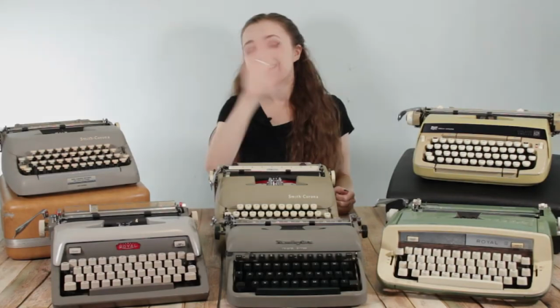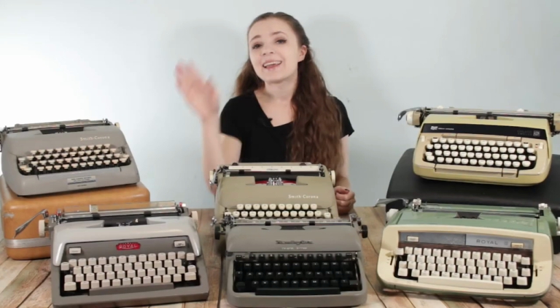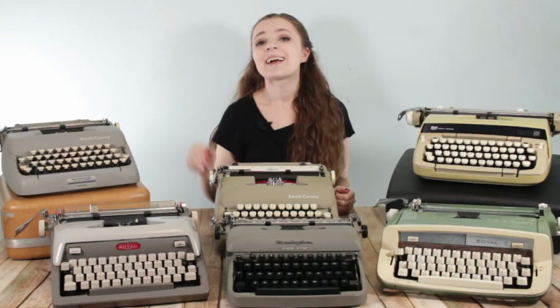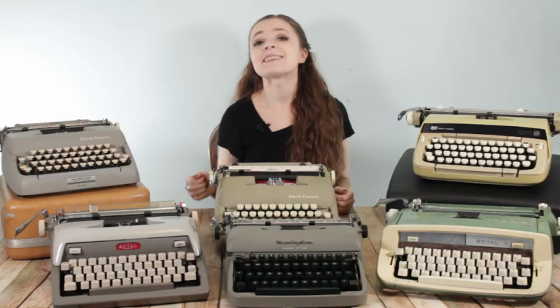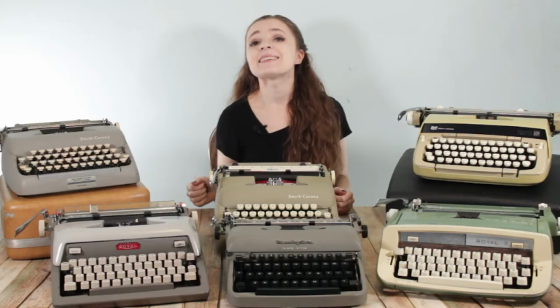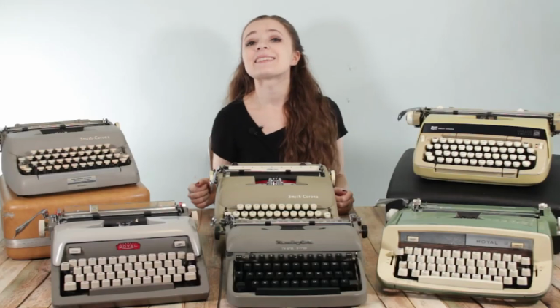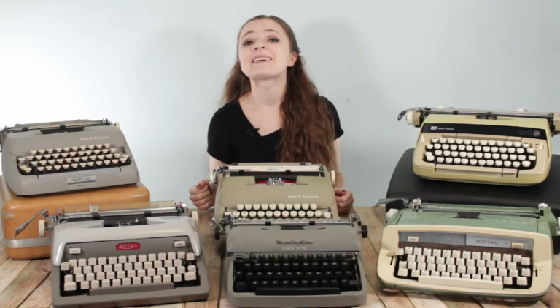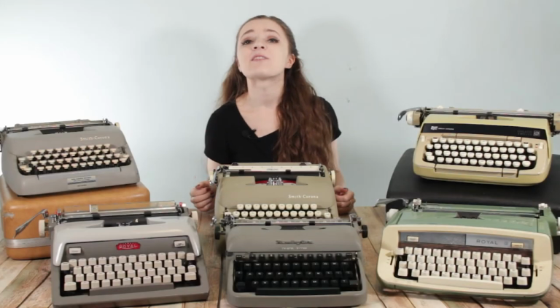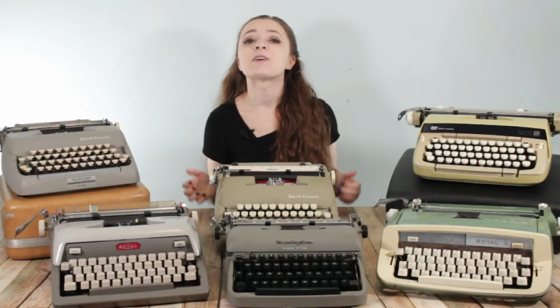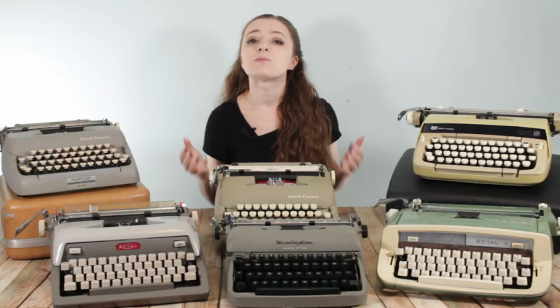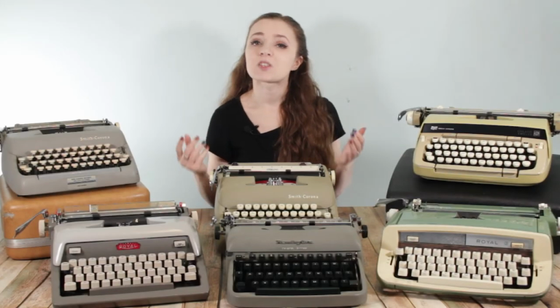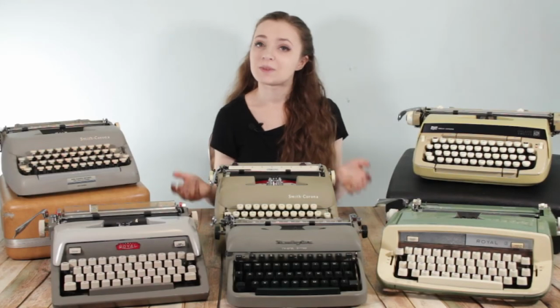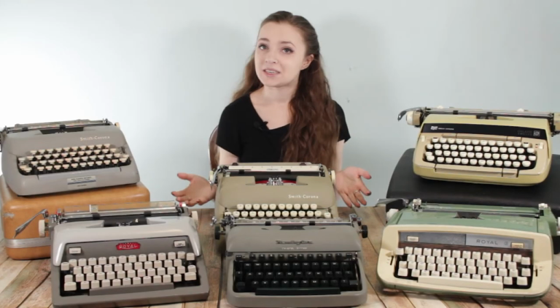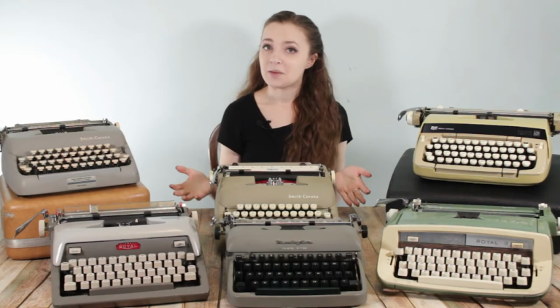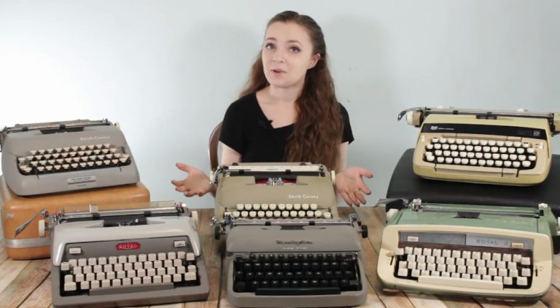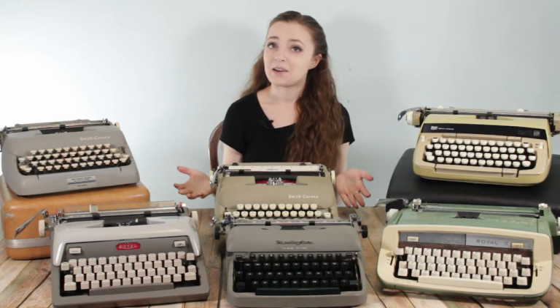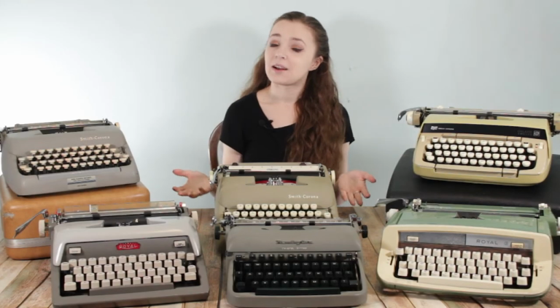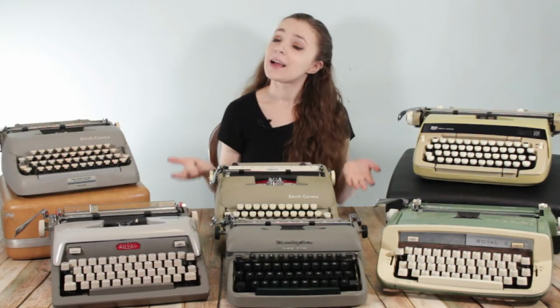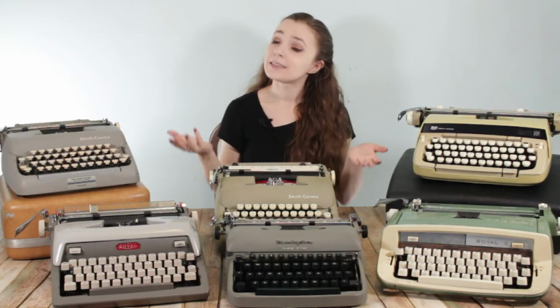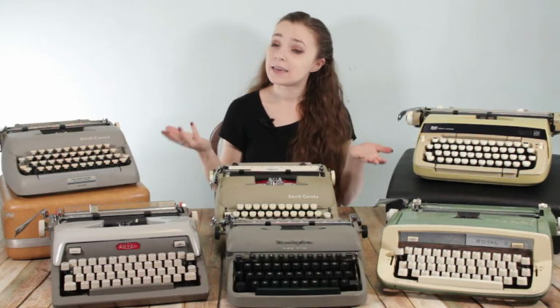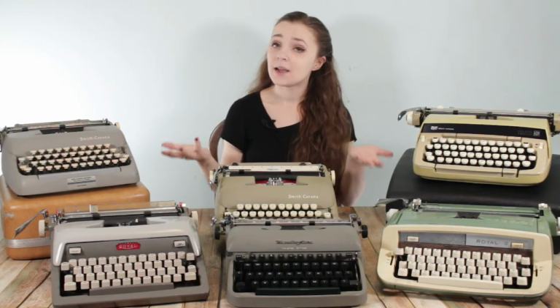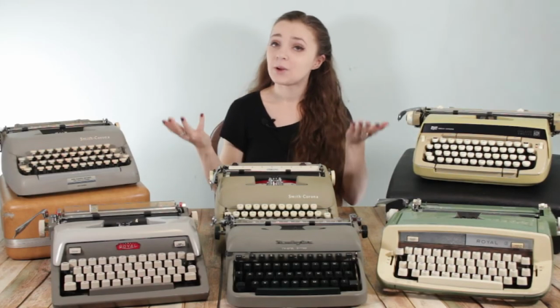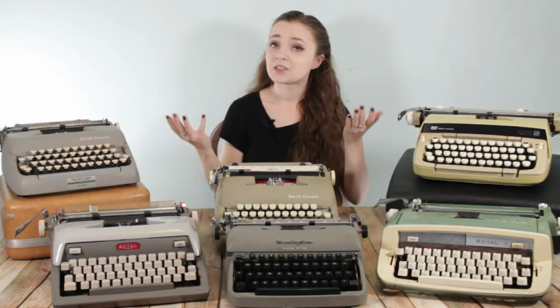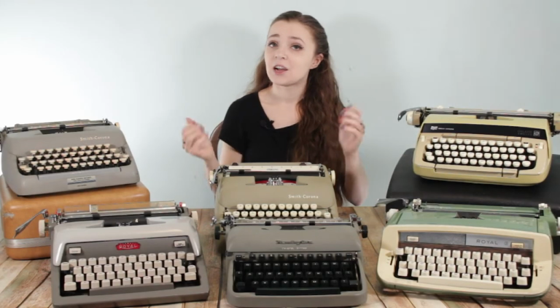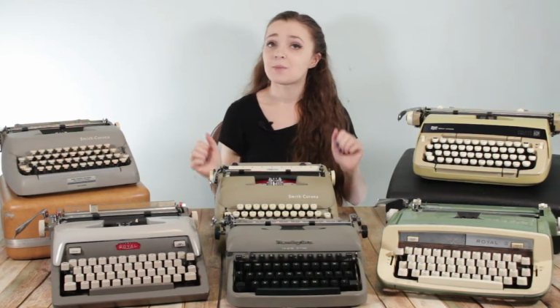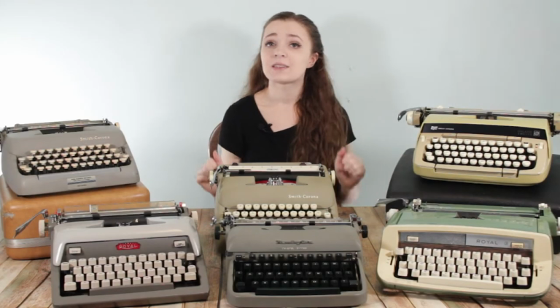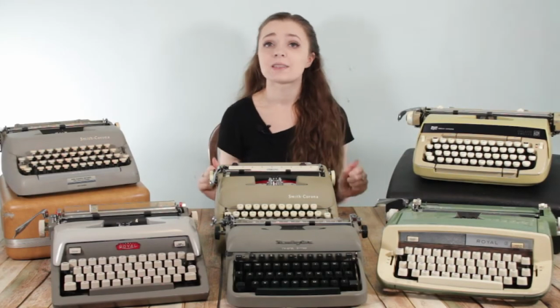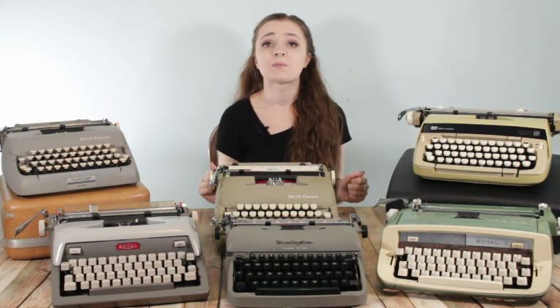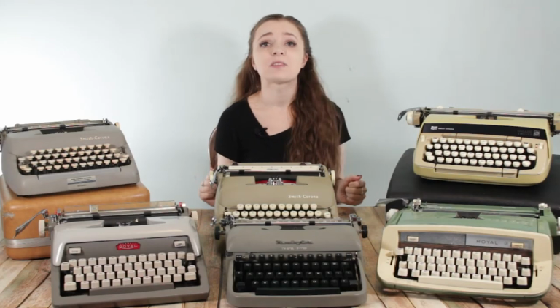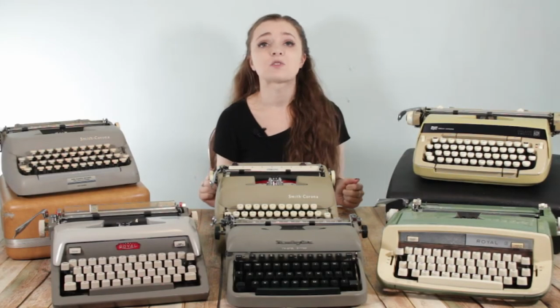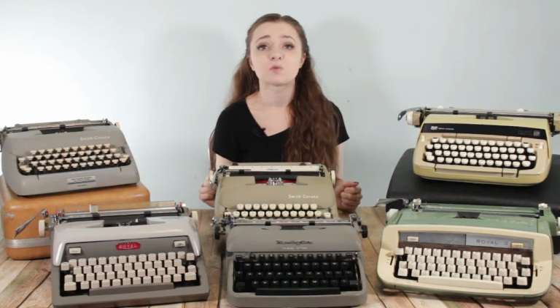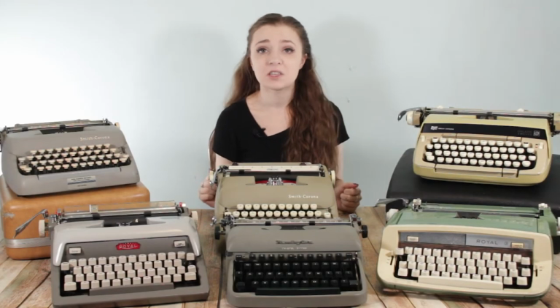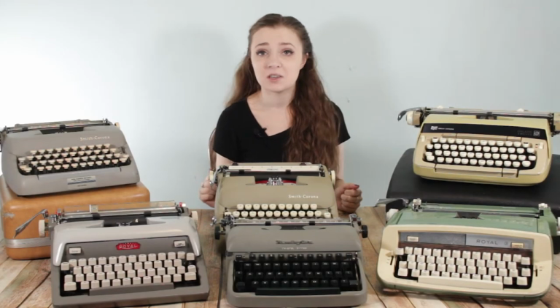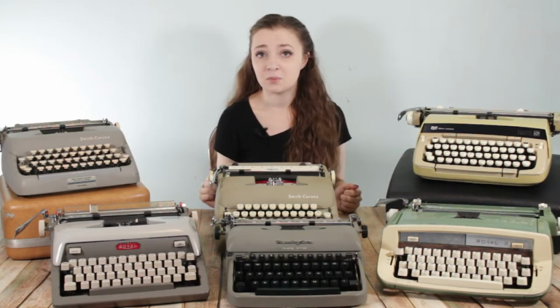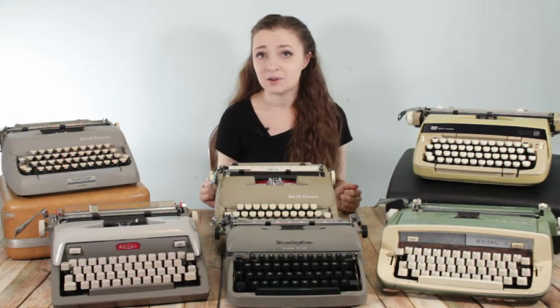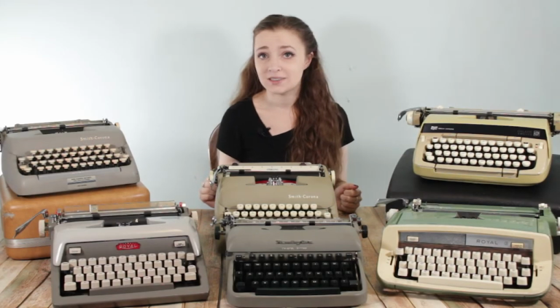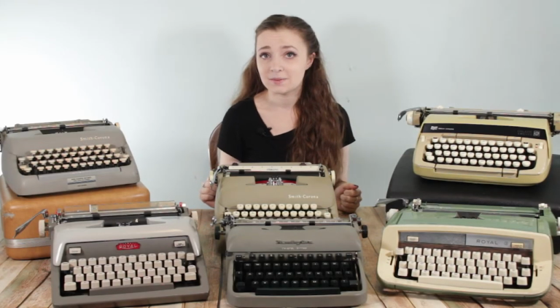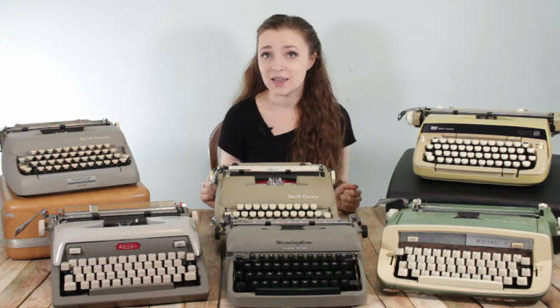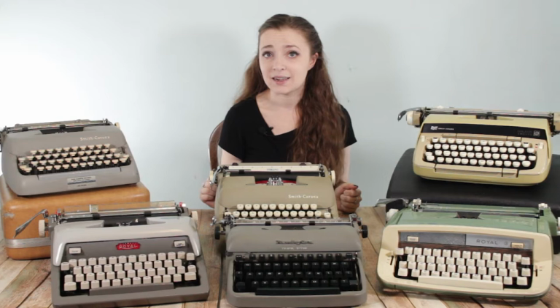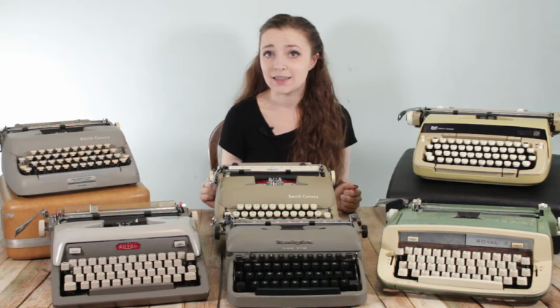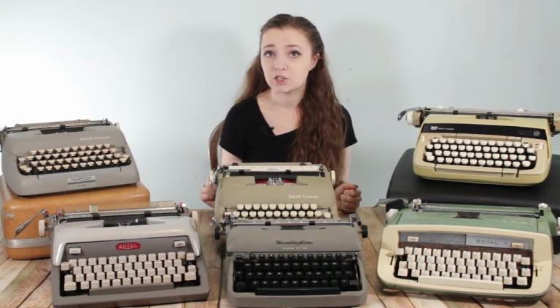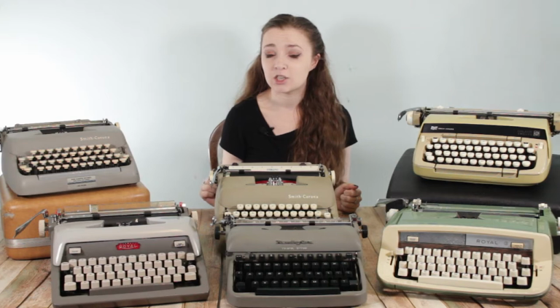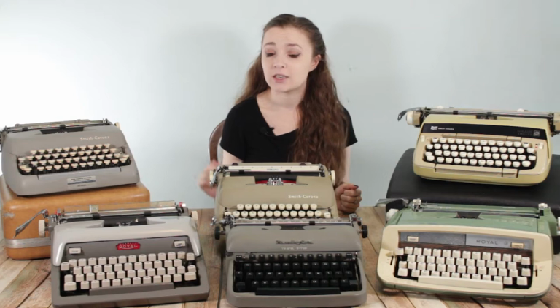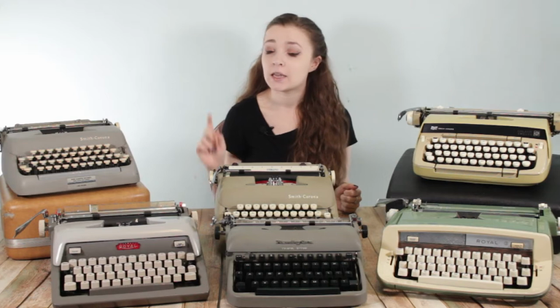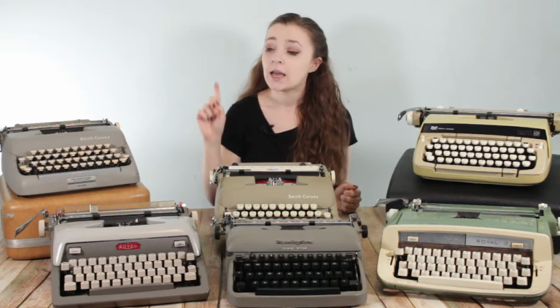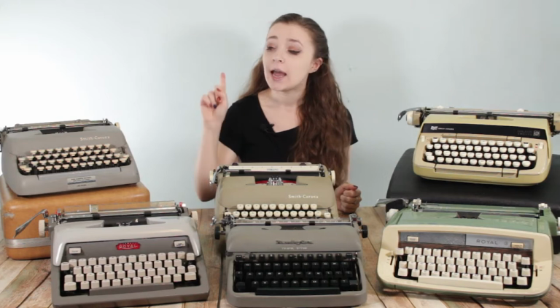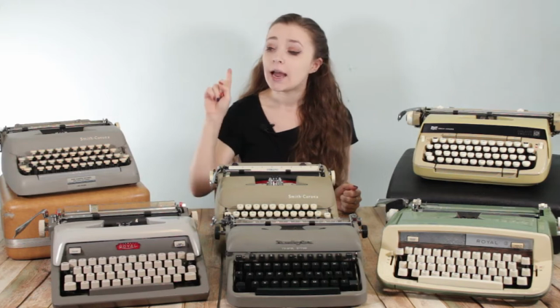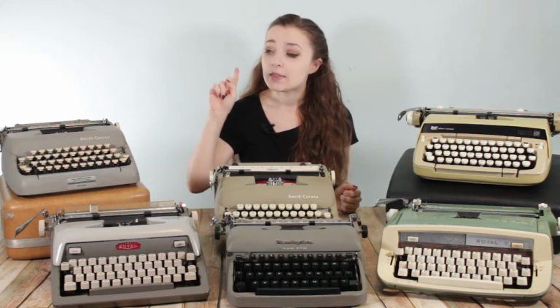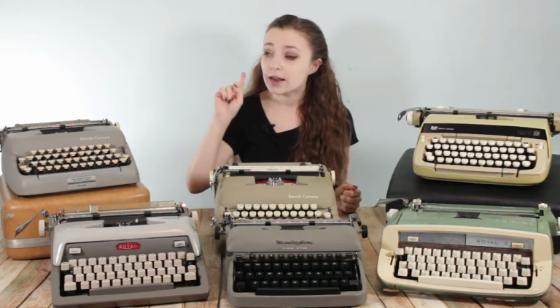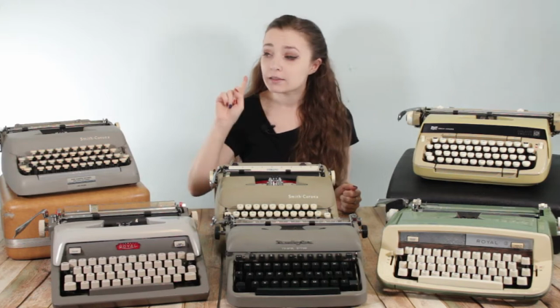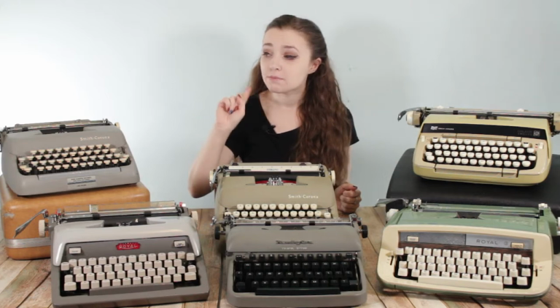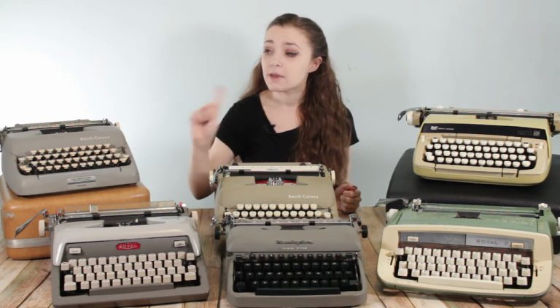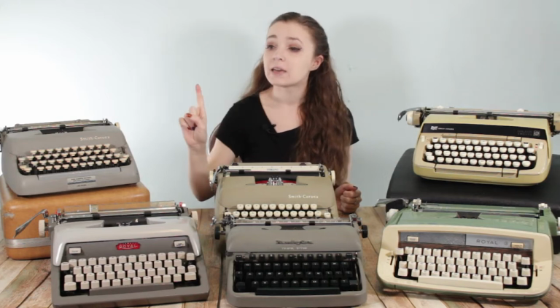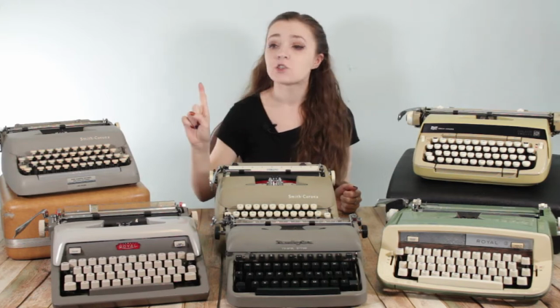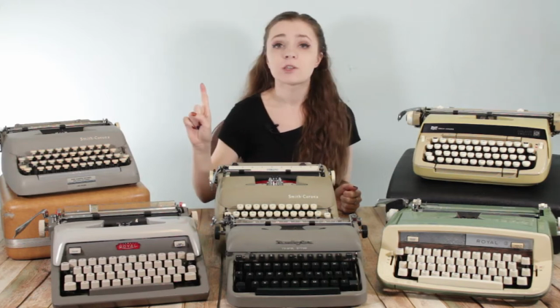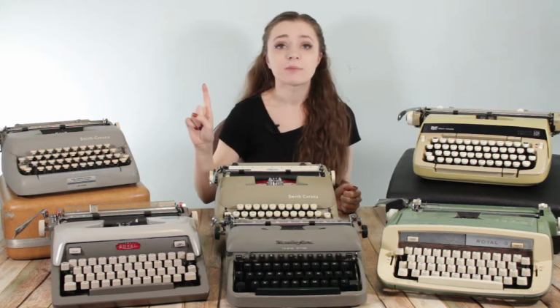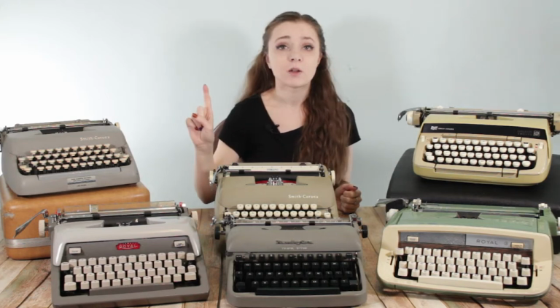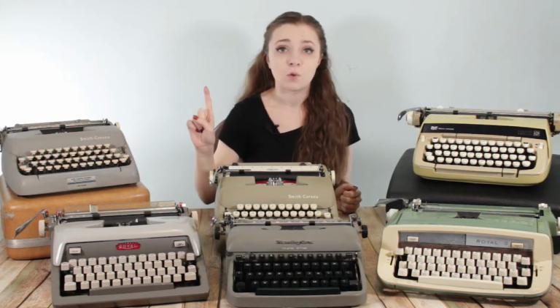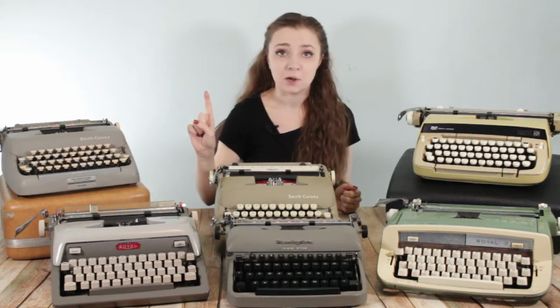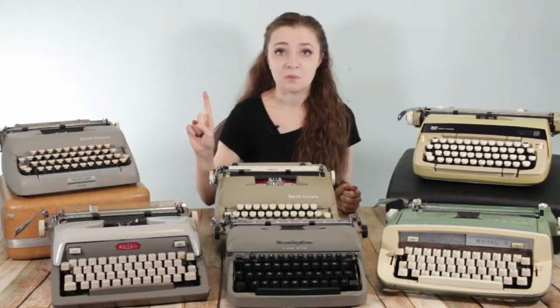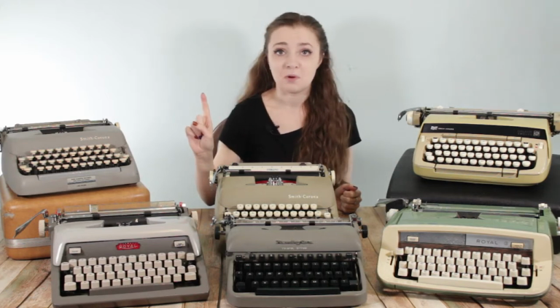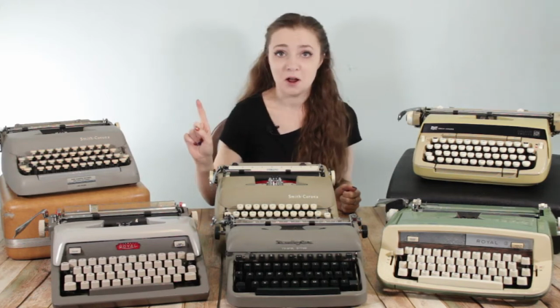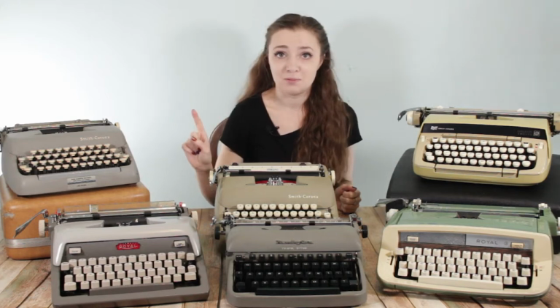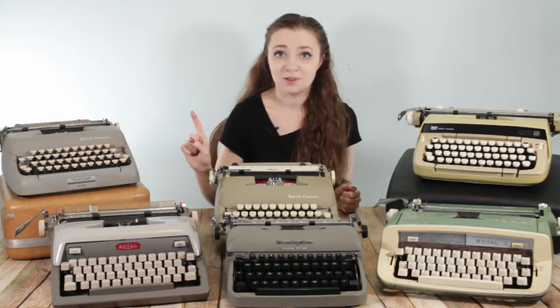Hey guys, it's Sarah from Just My Typewriter and today I want to talk about something that's really important to my collection, and that is managing my hoarding problem.